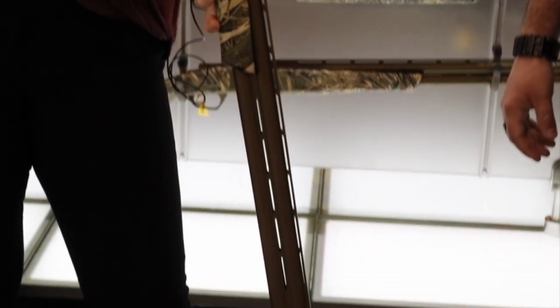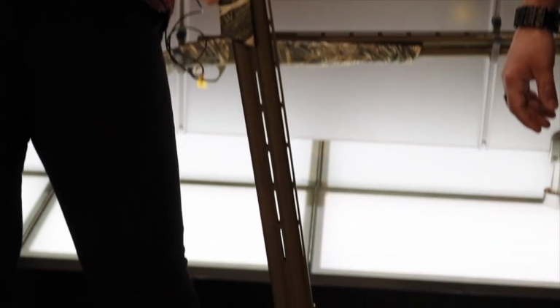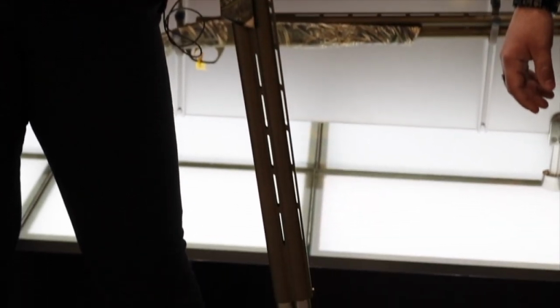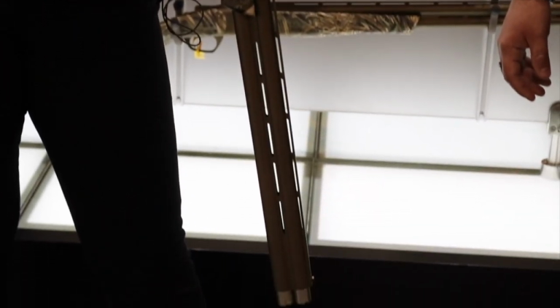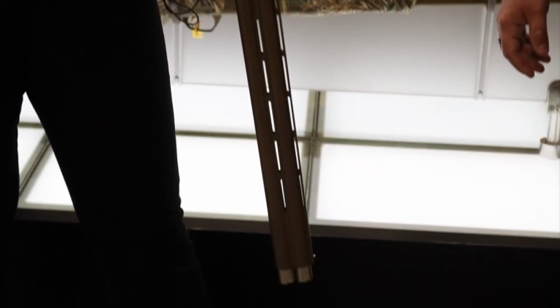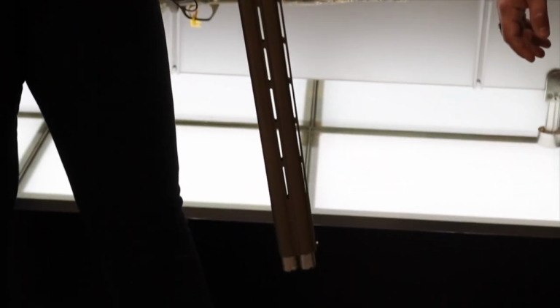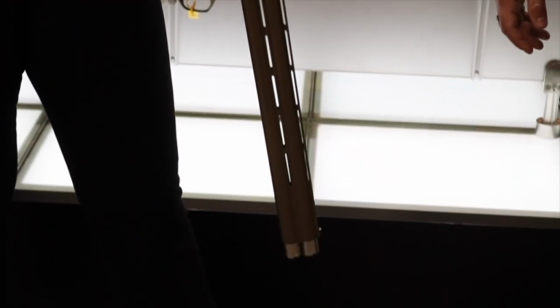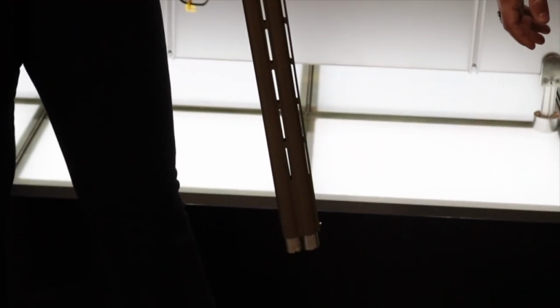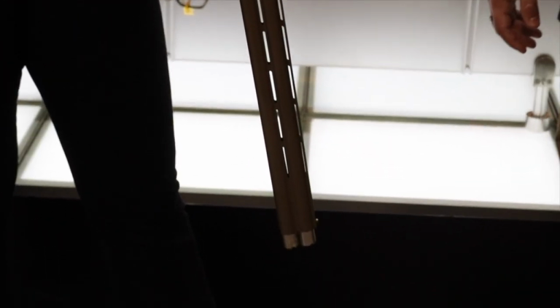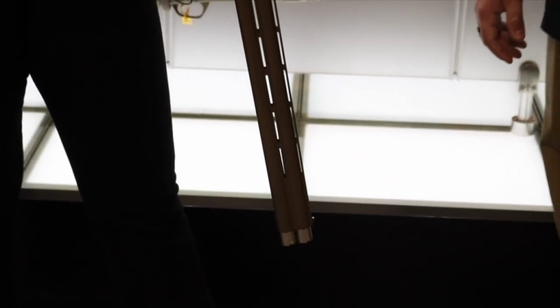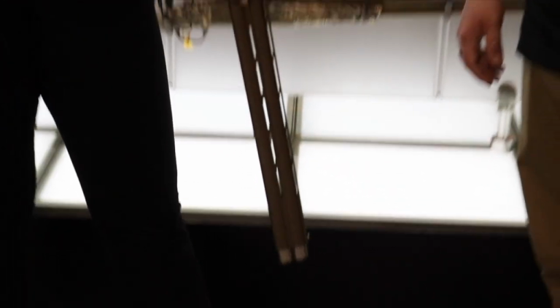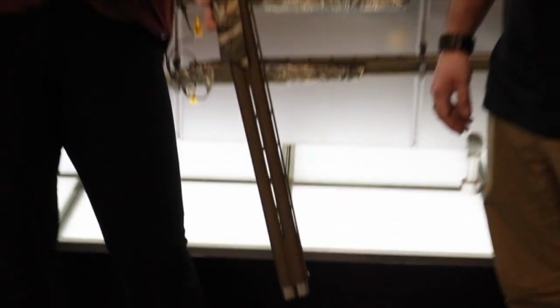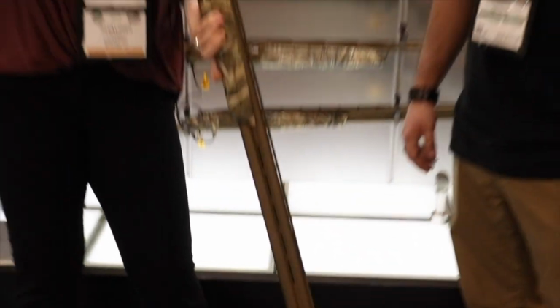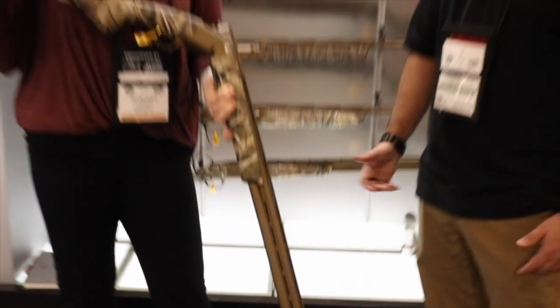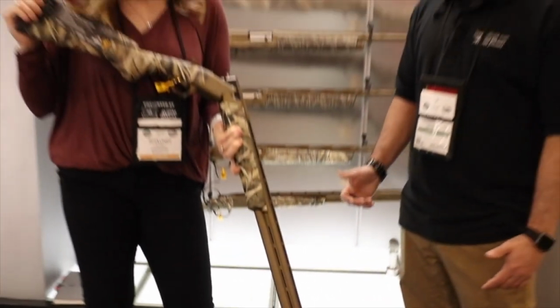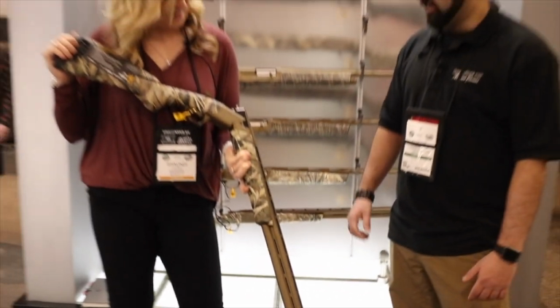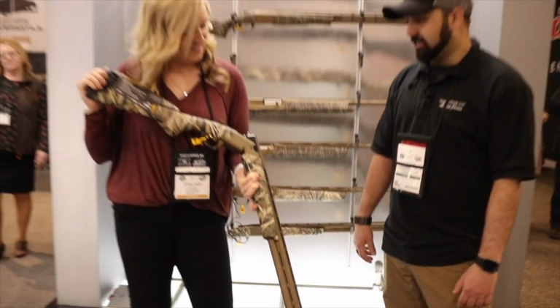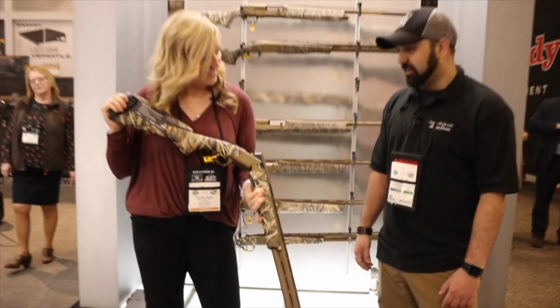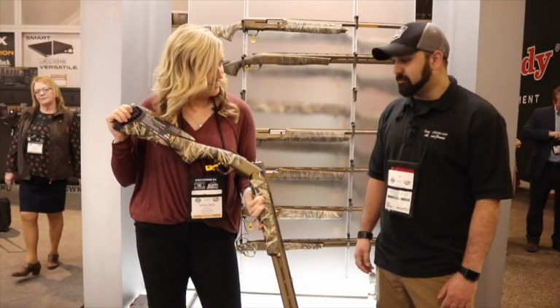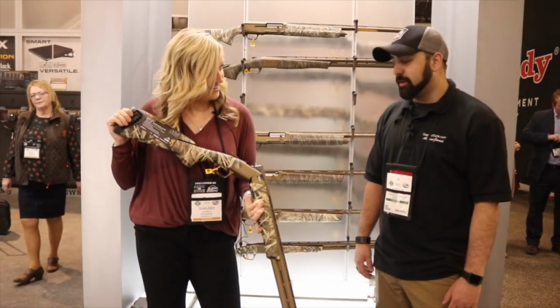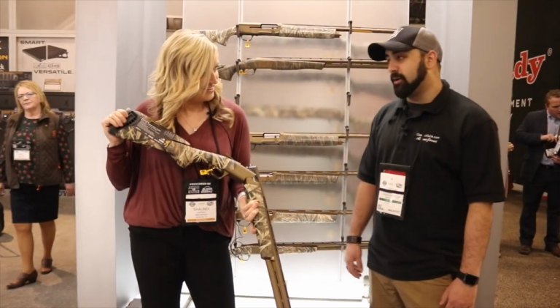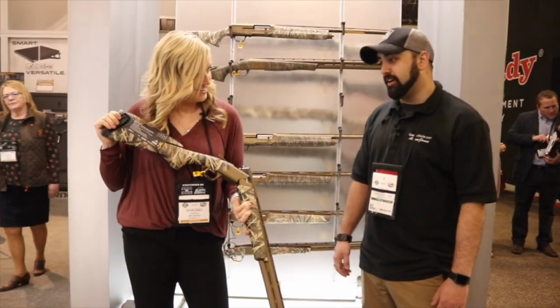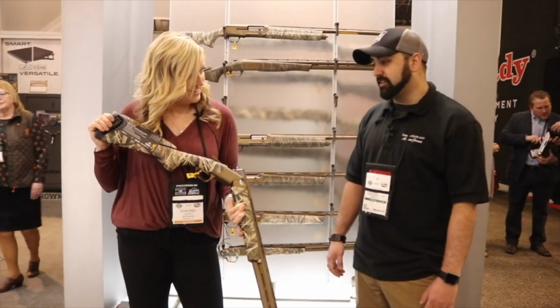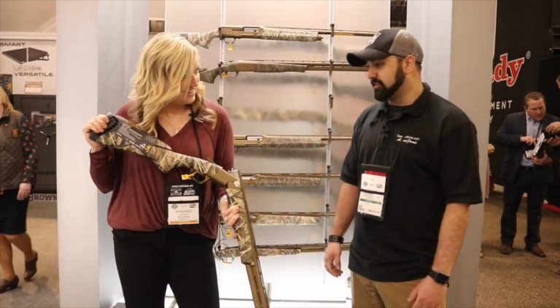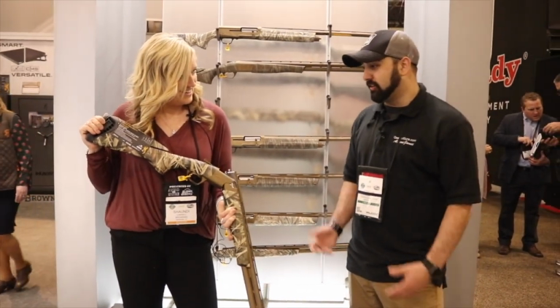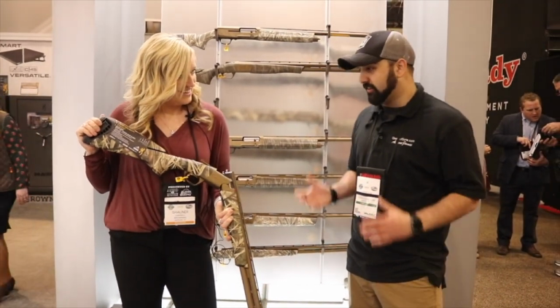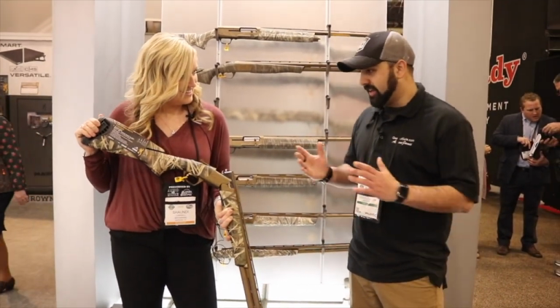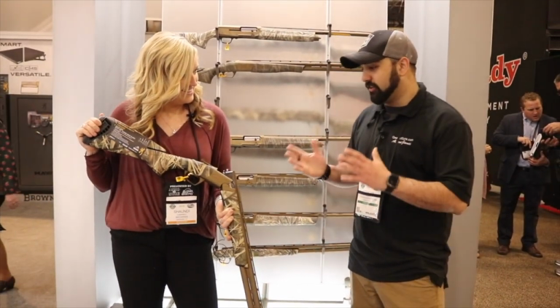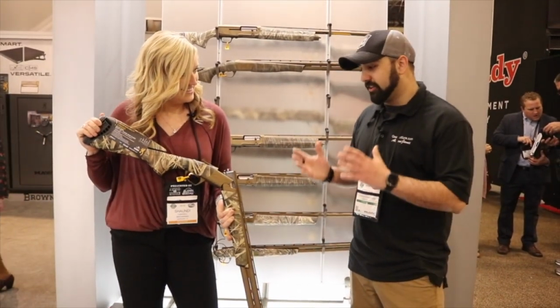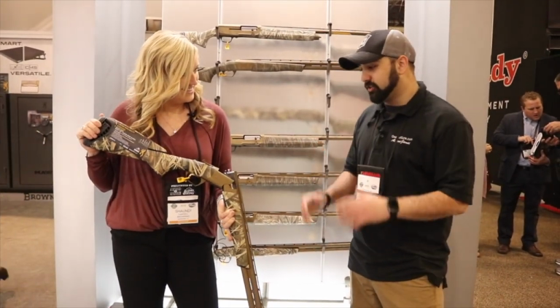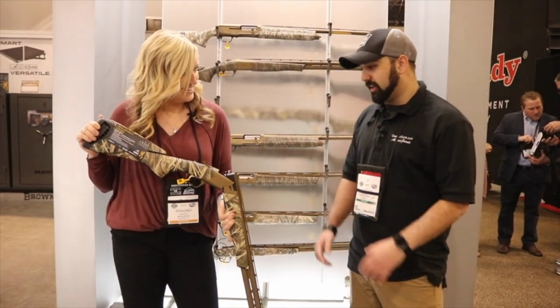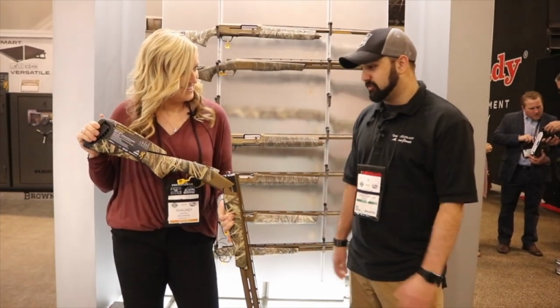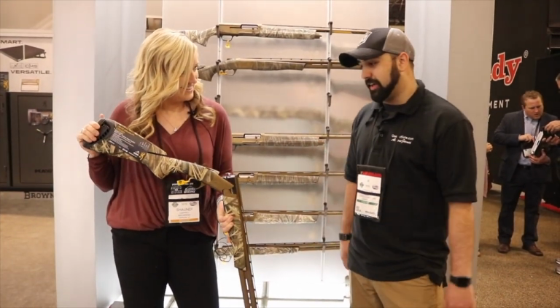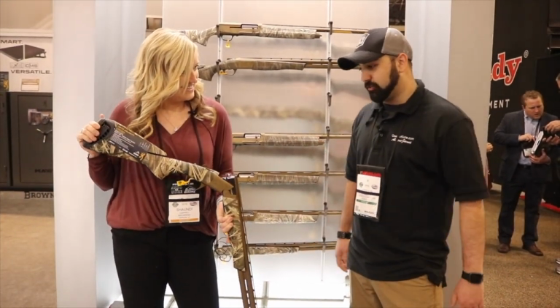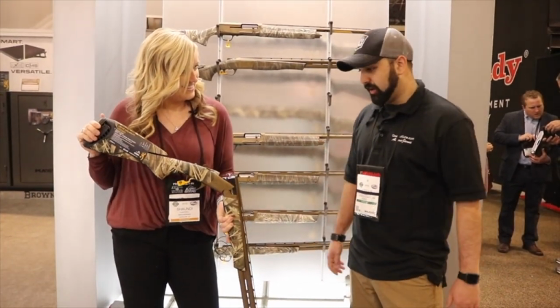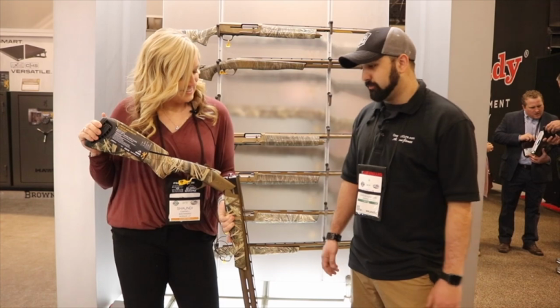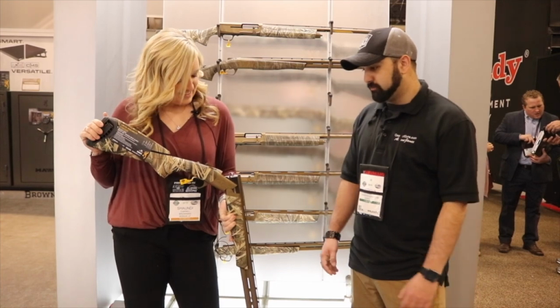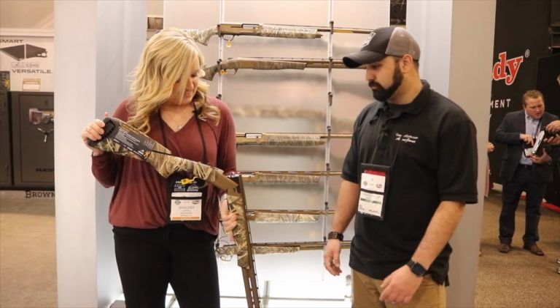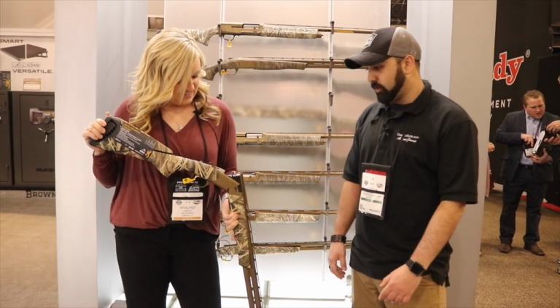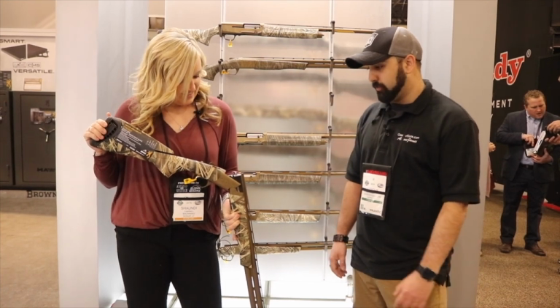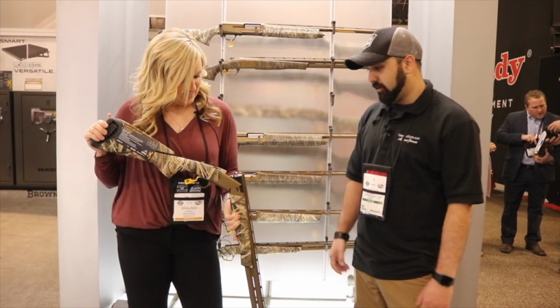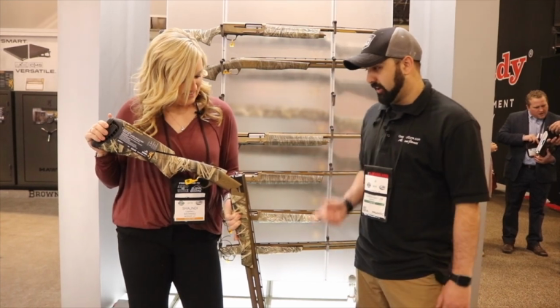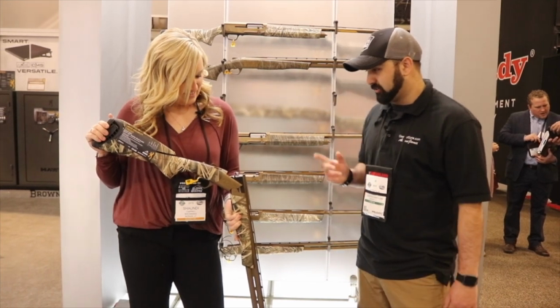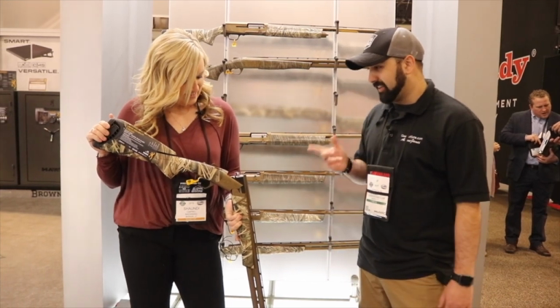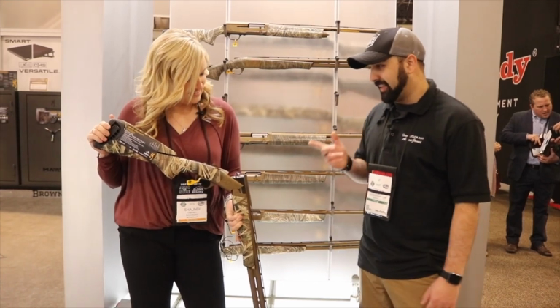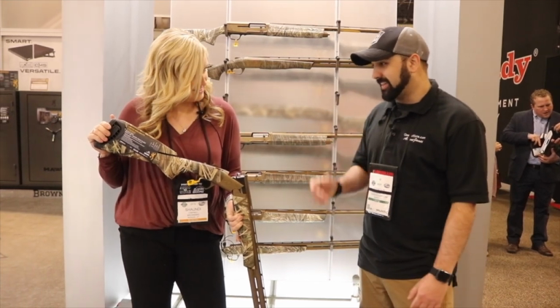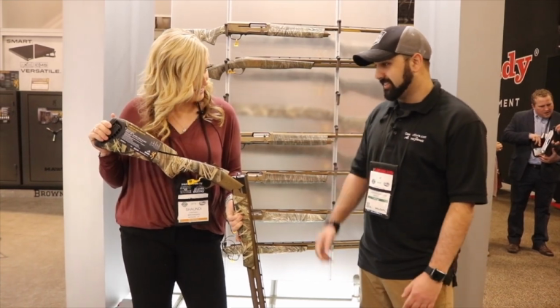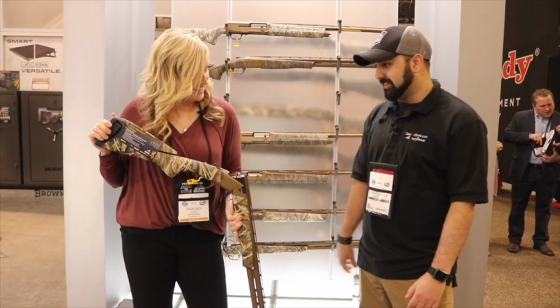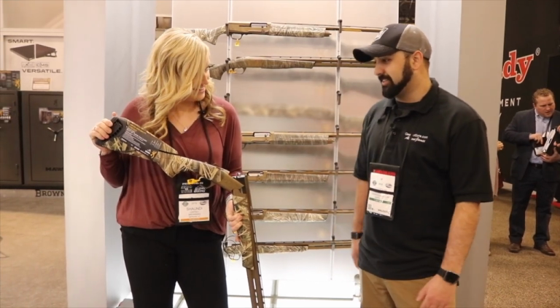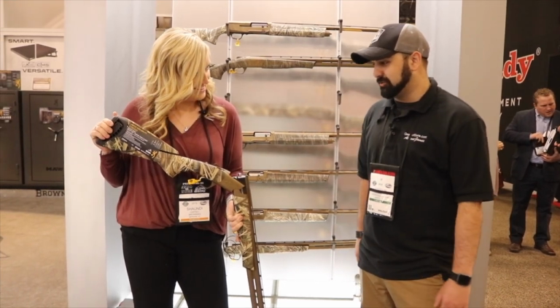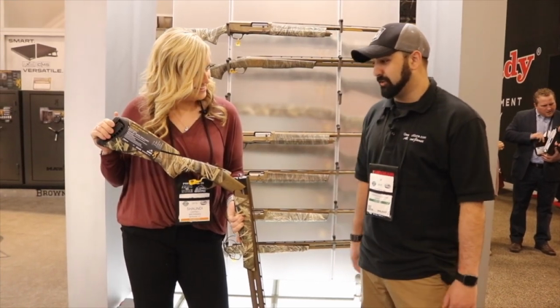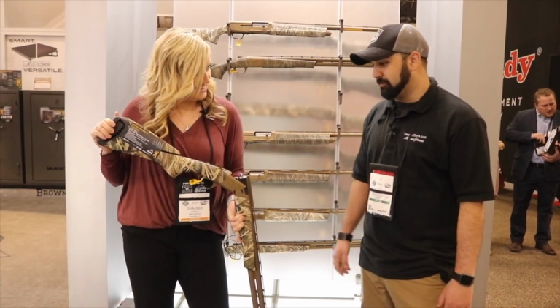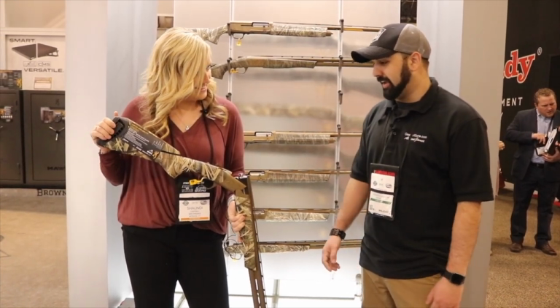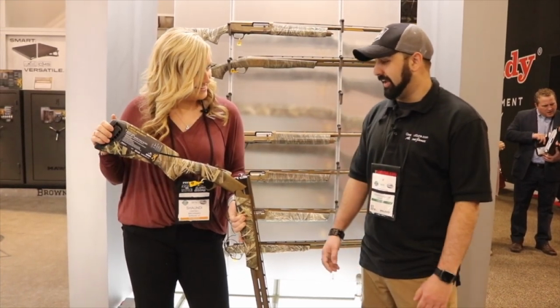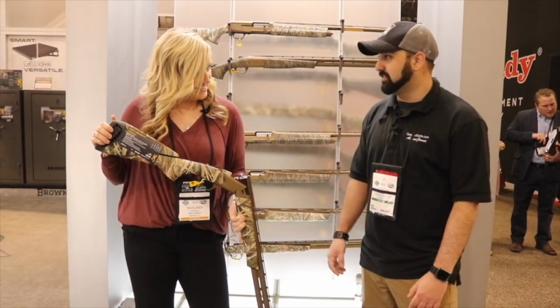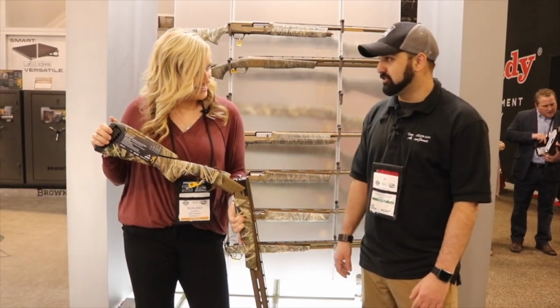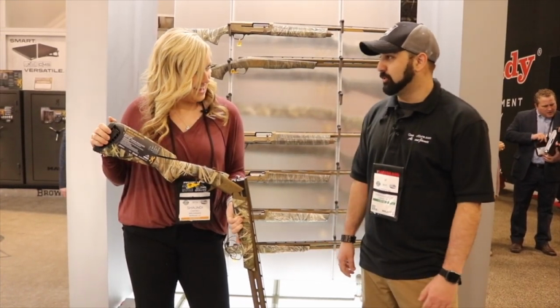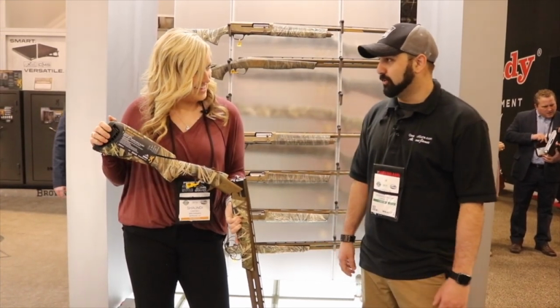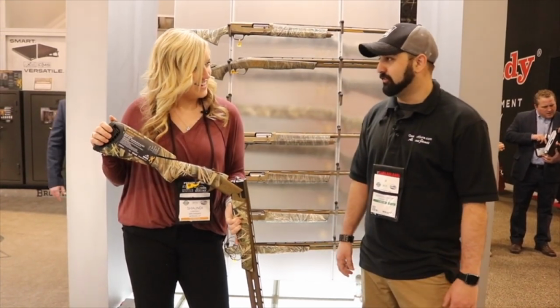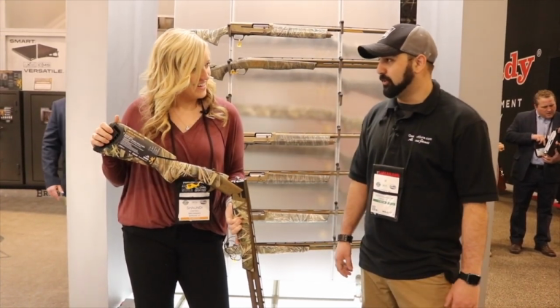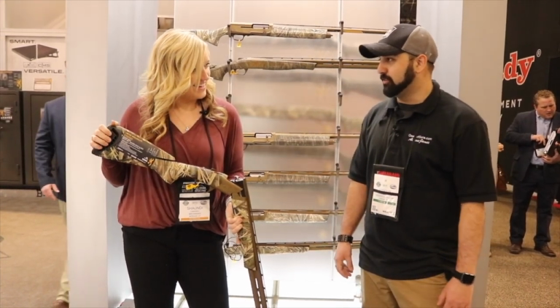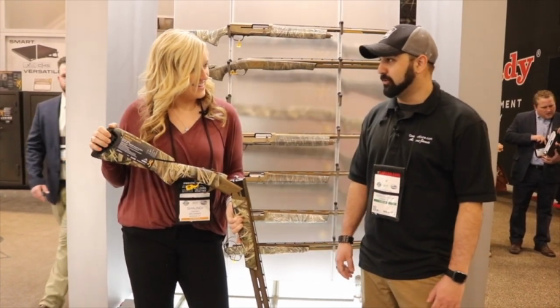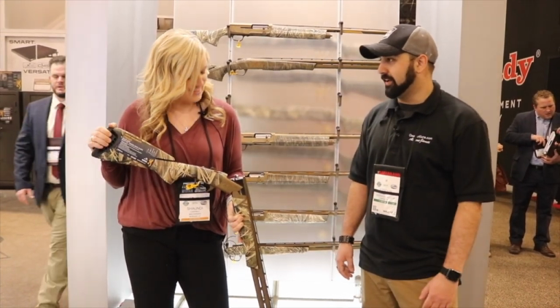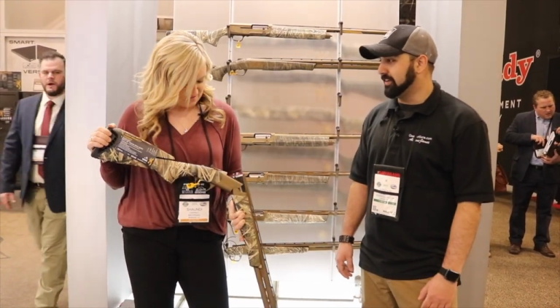Nice looking shotgun. I love my Browning Silver and I know you guys make great products. I'd love to get this one in my hands for a review with you guys.